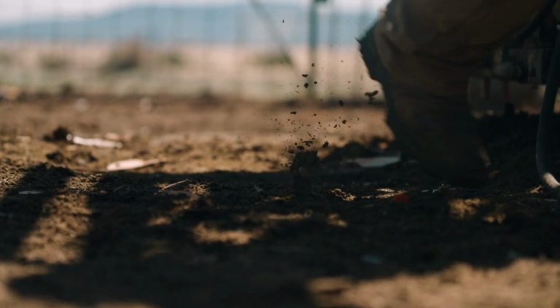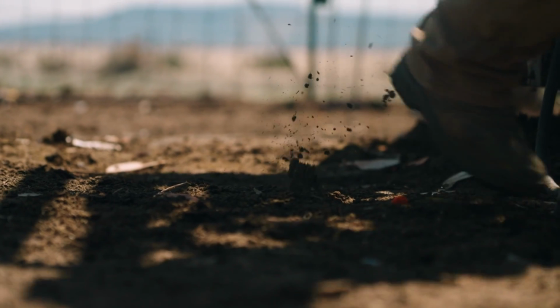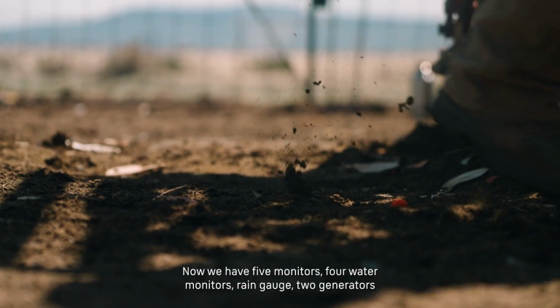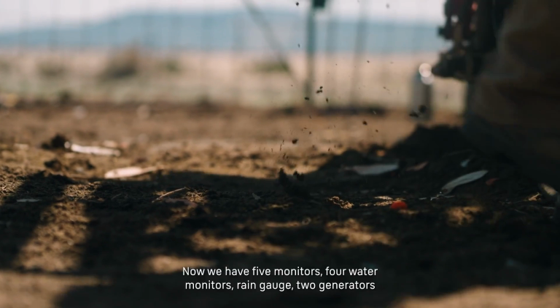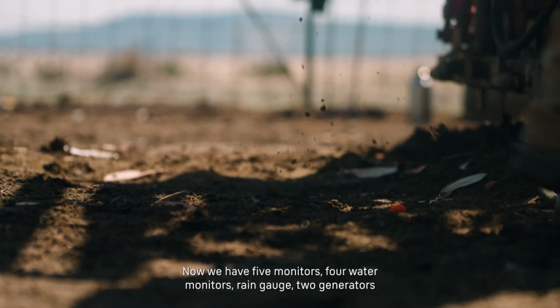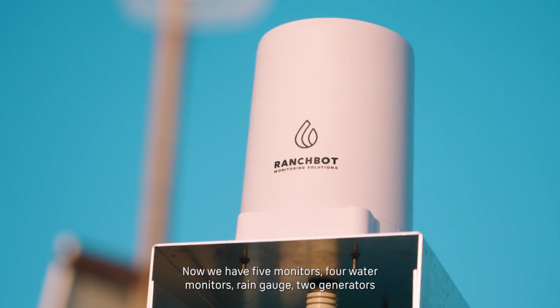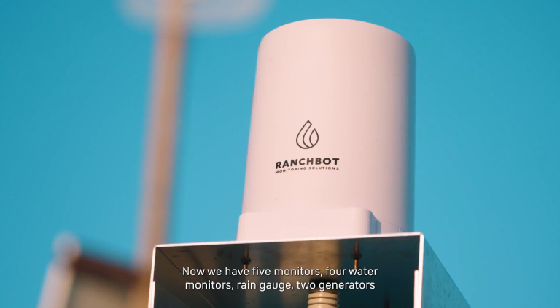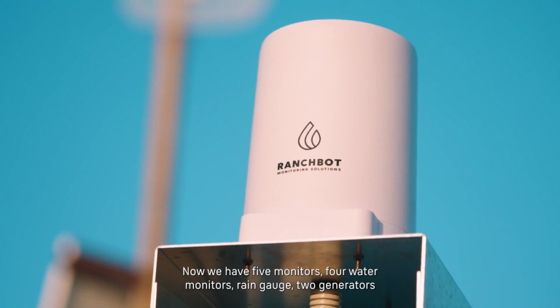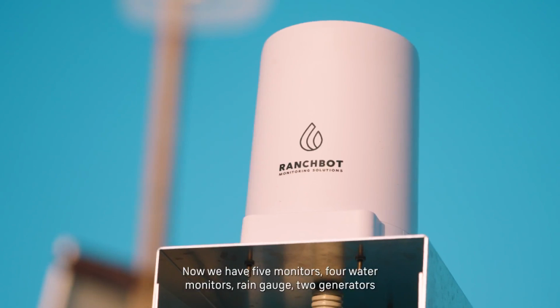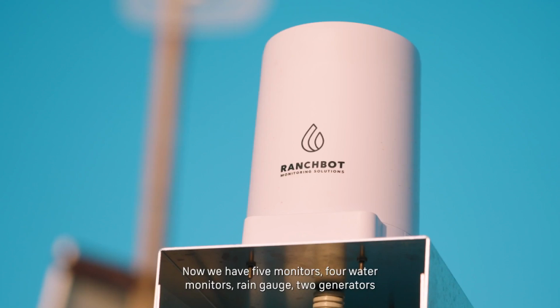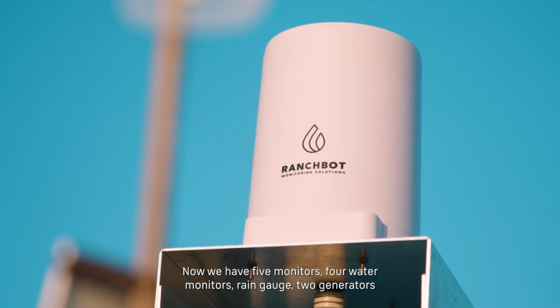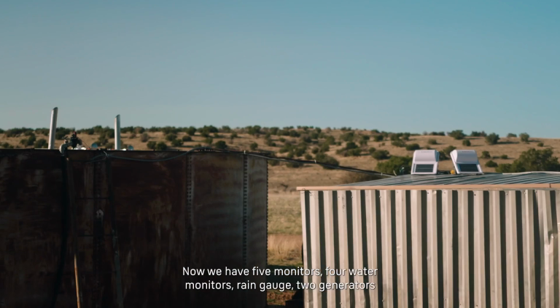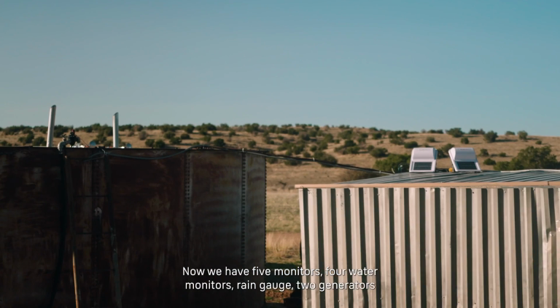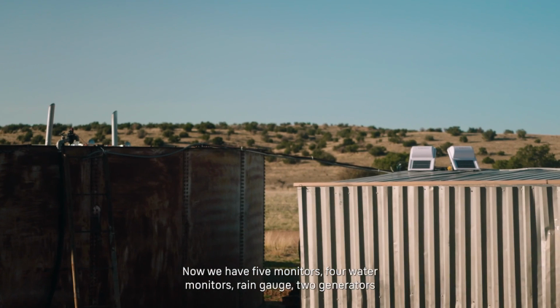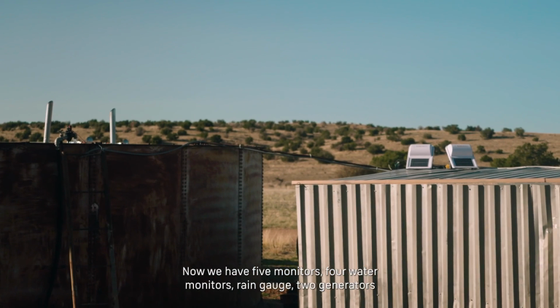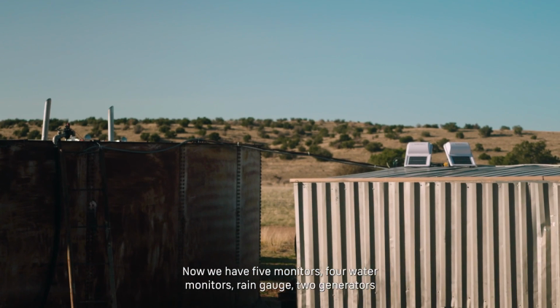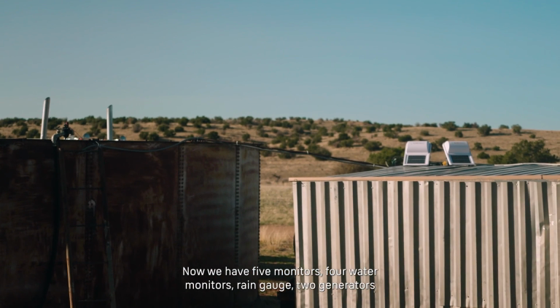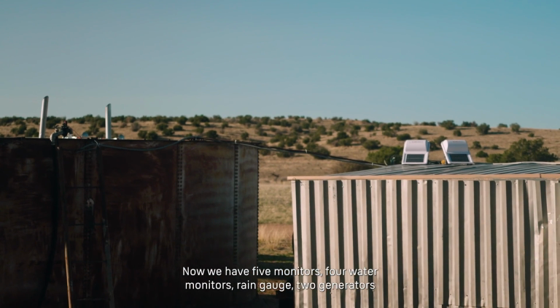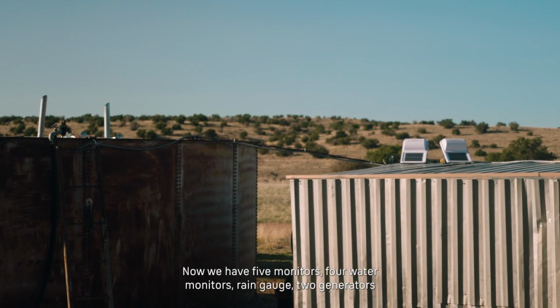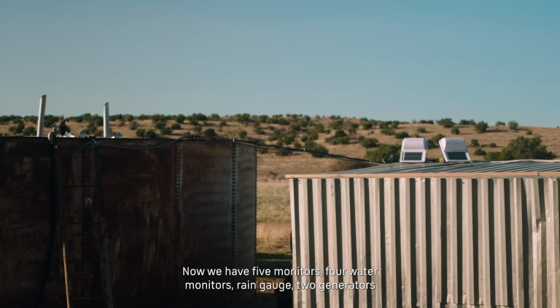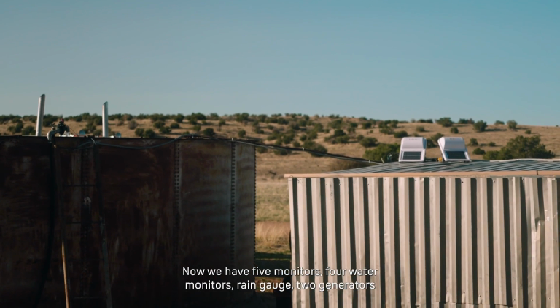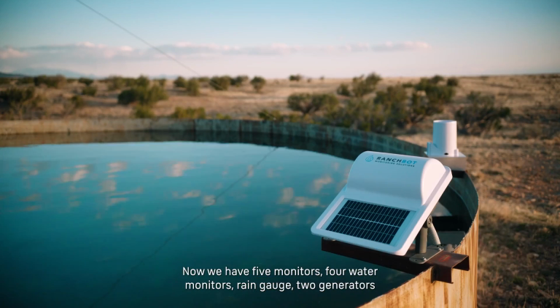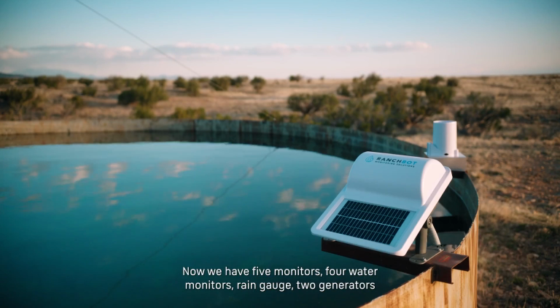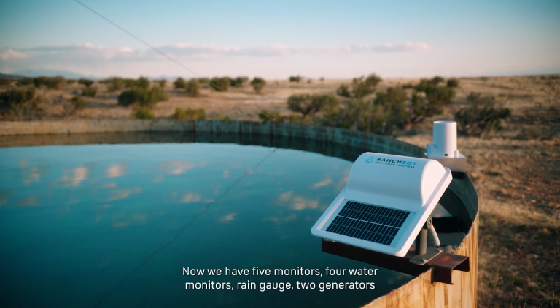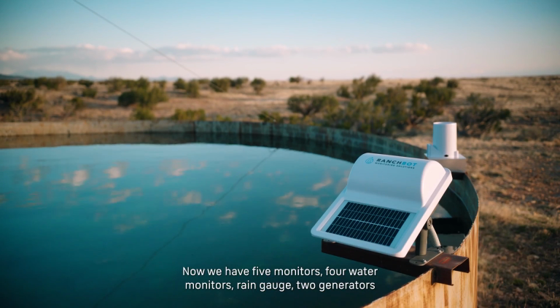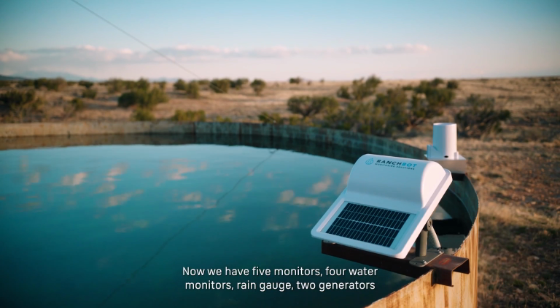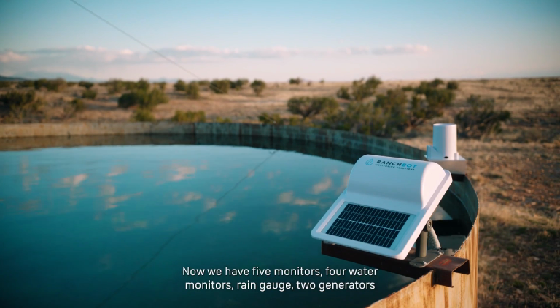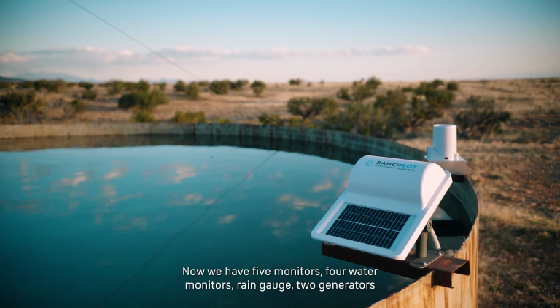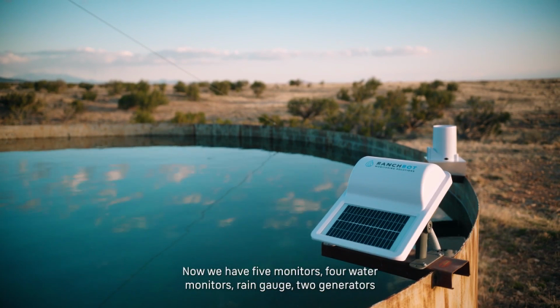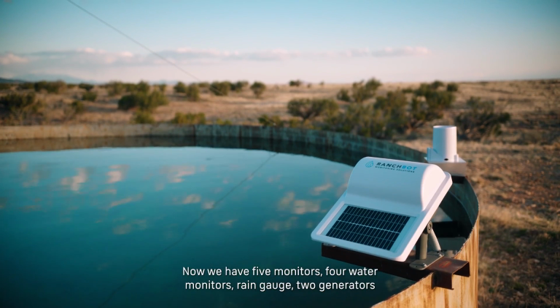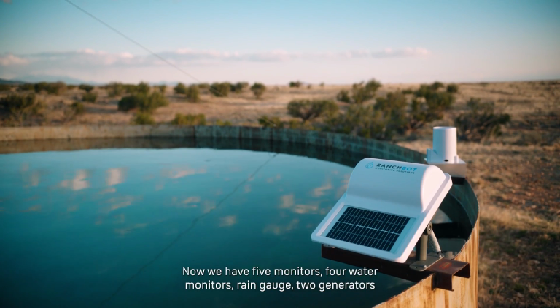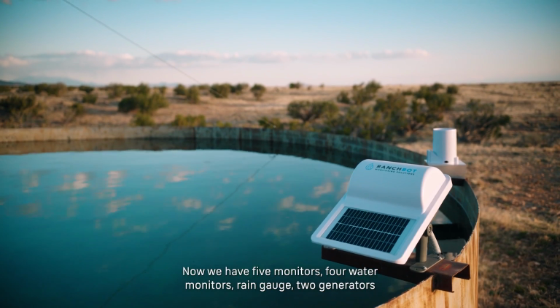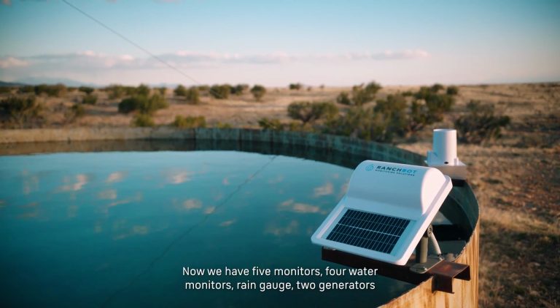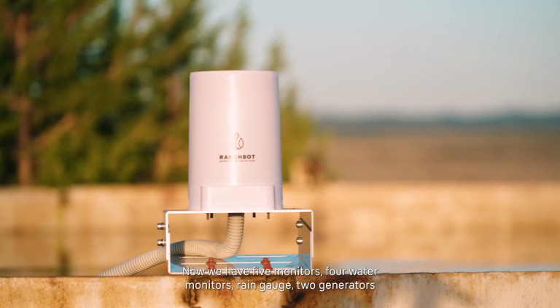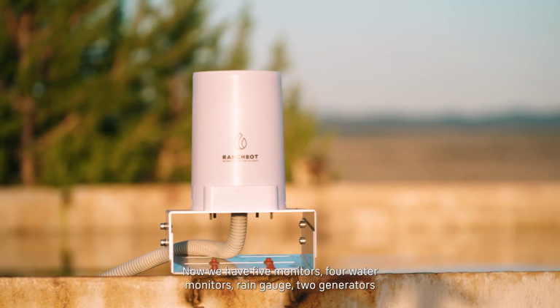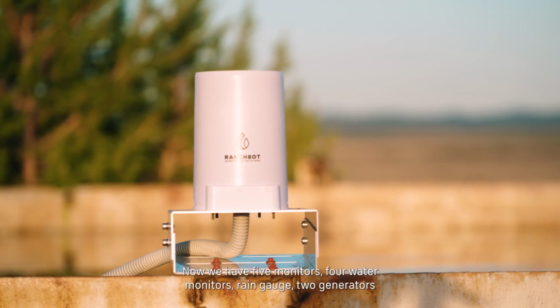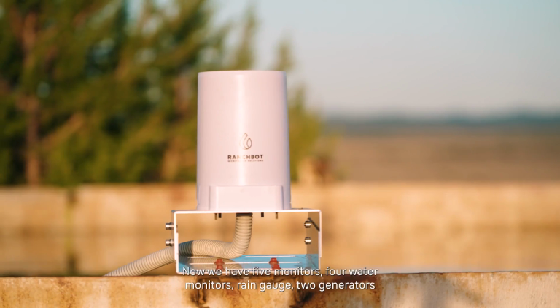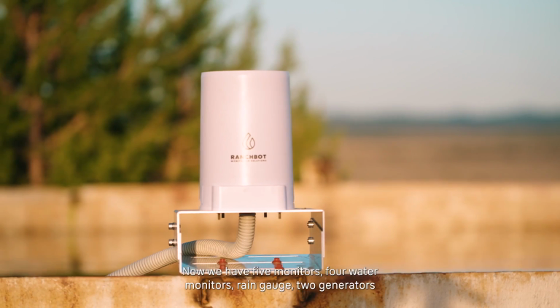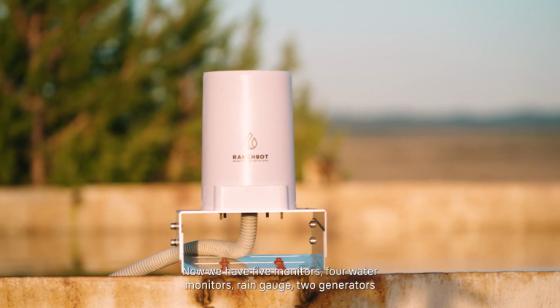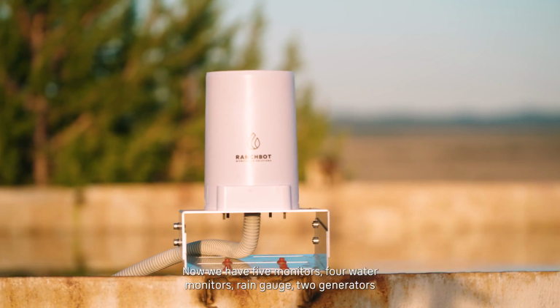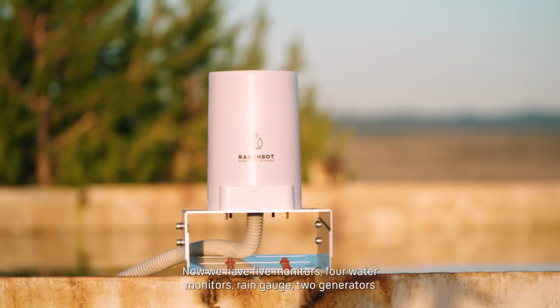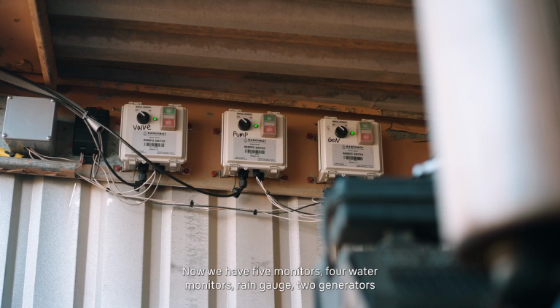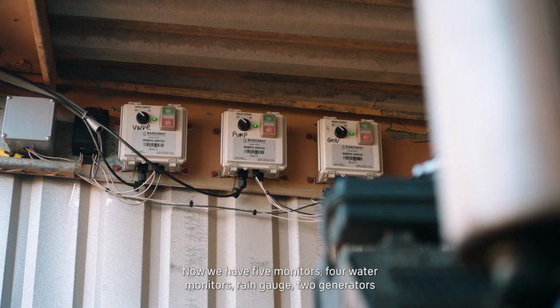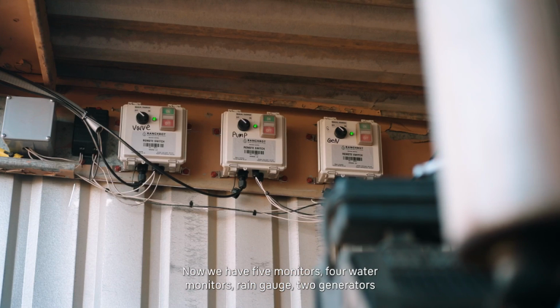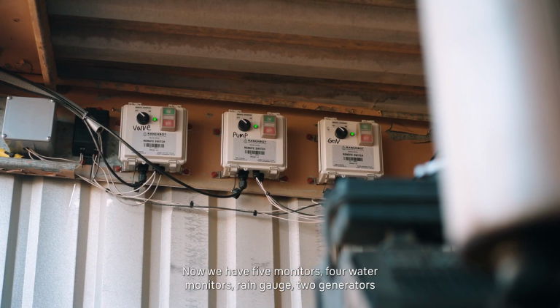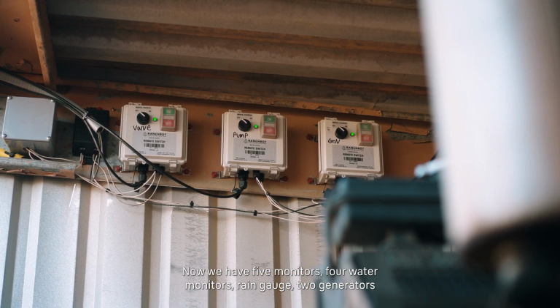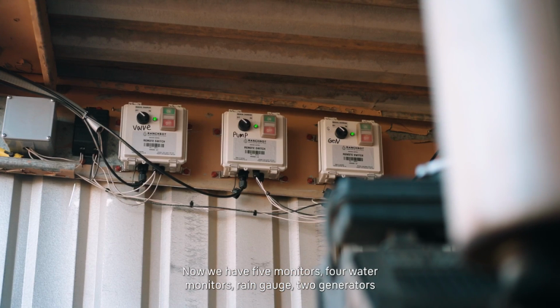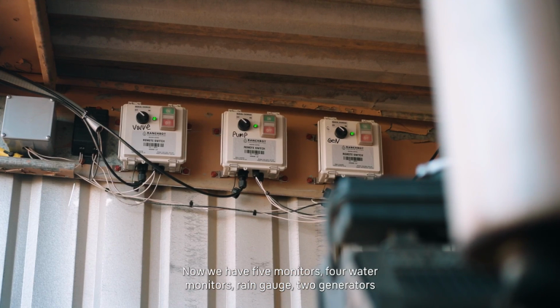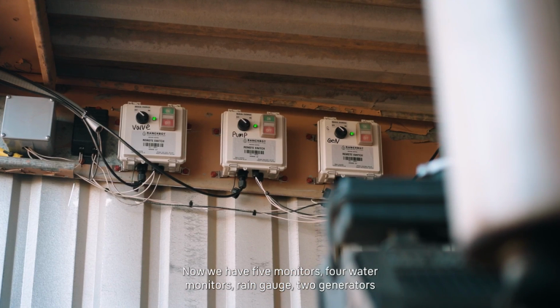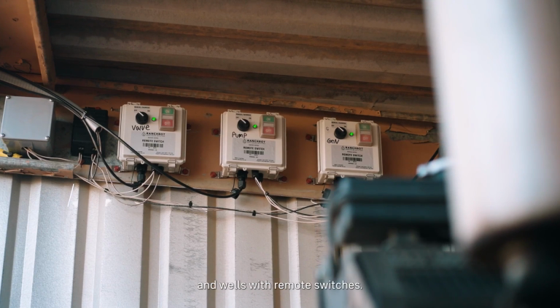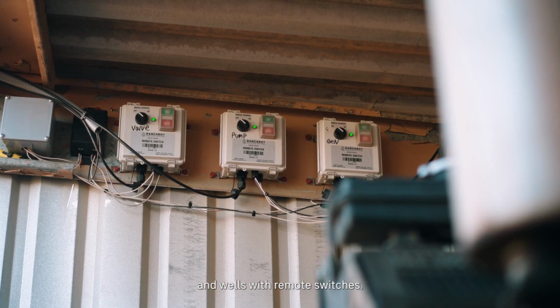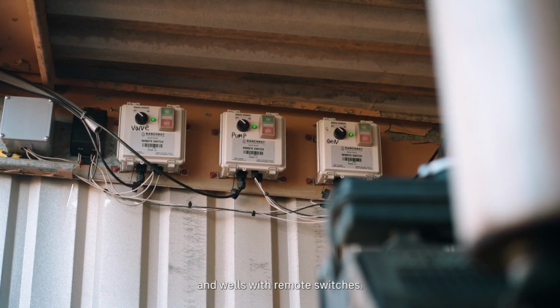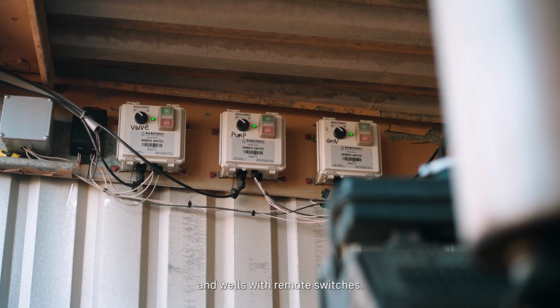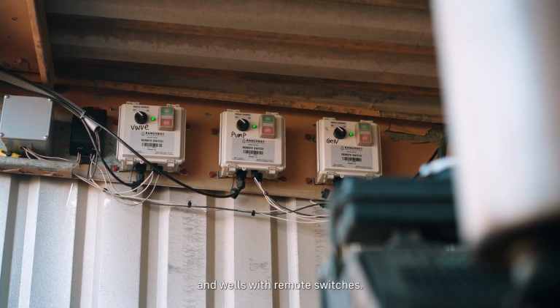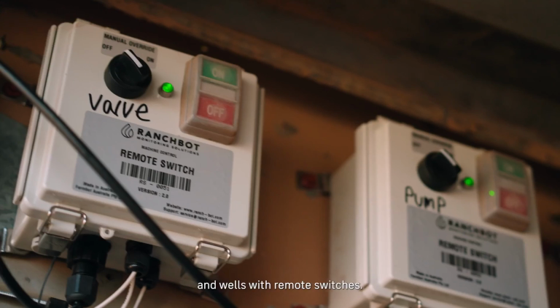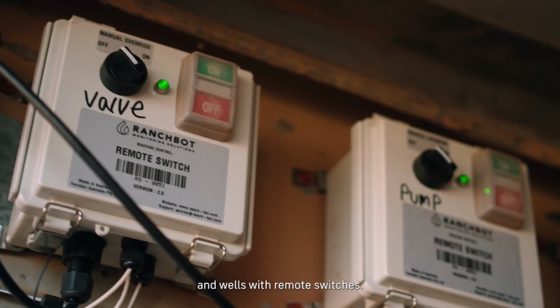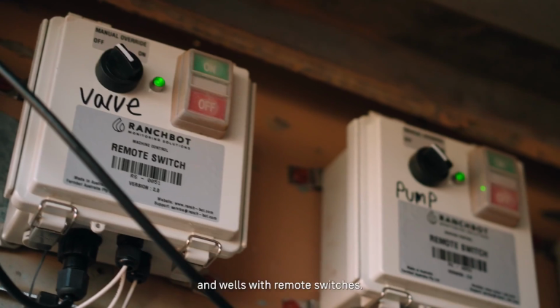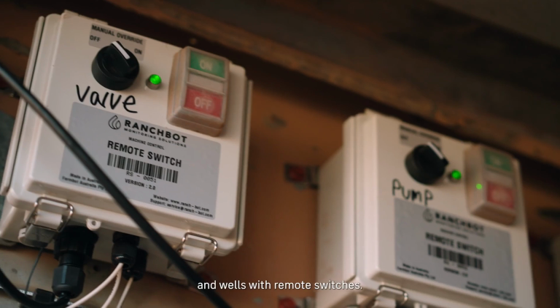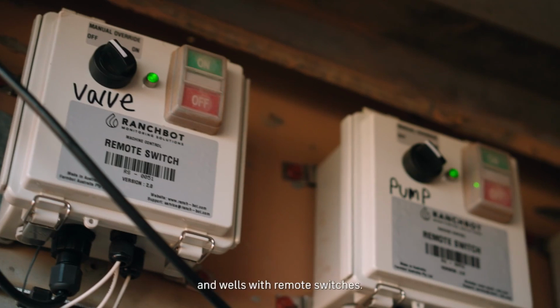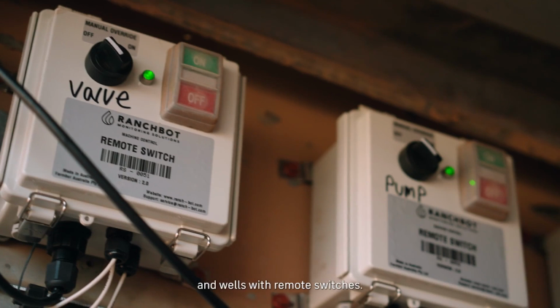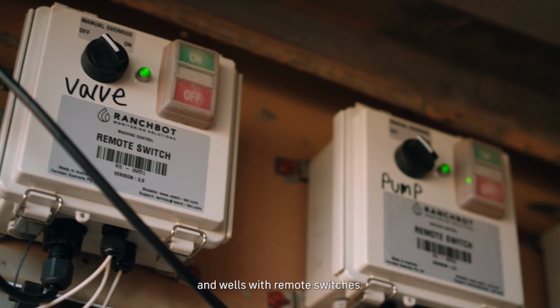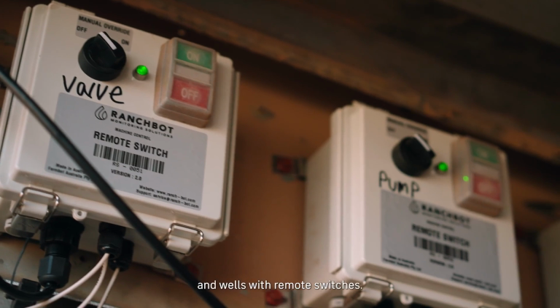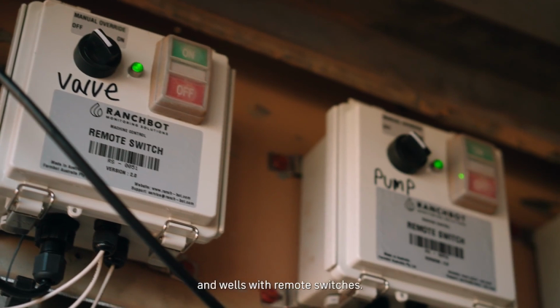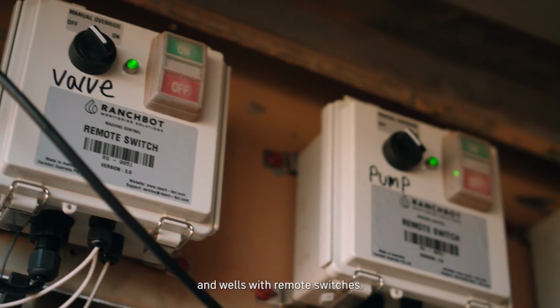Now we have five monitors, four water monitors, a rain gauge, two generators, and wells with remote switches.